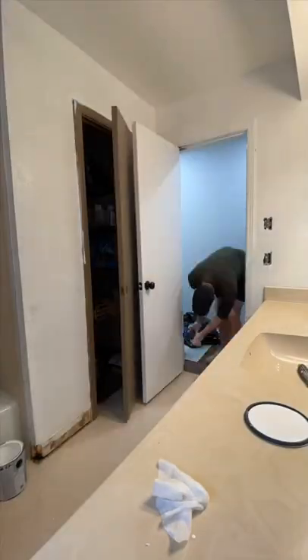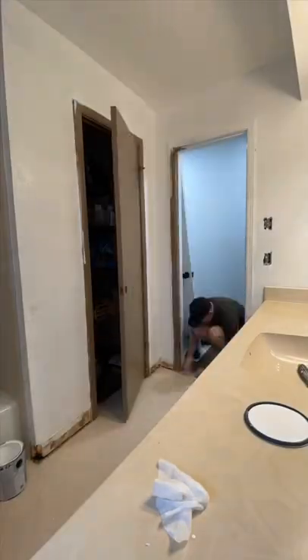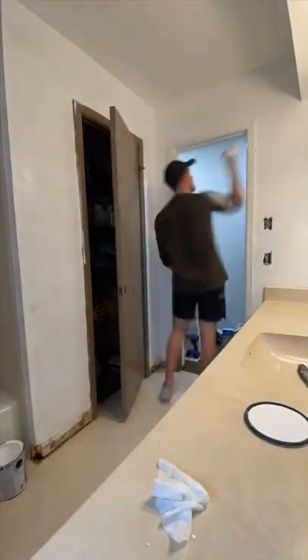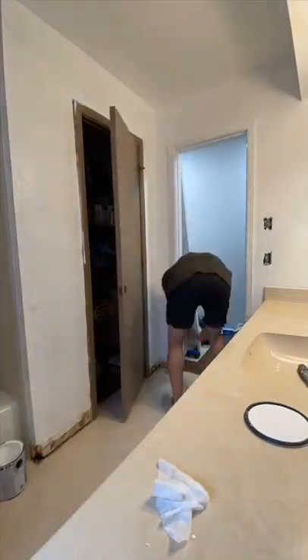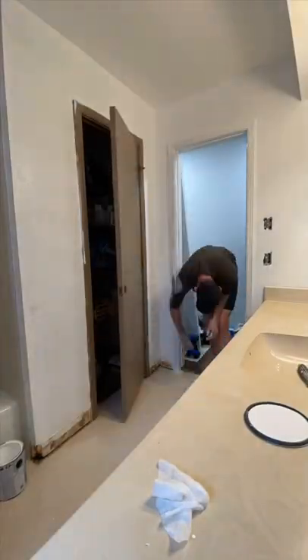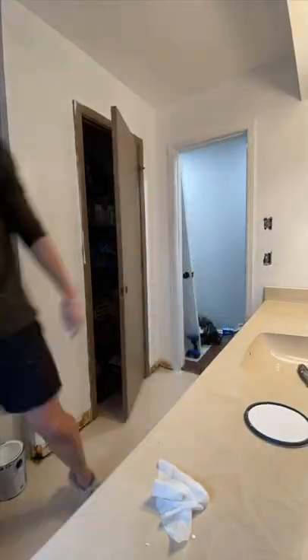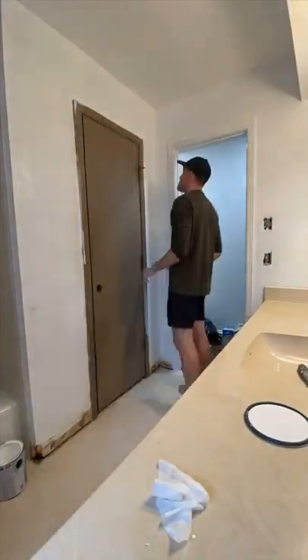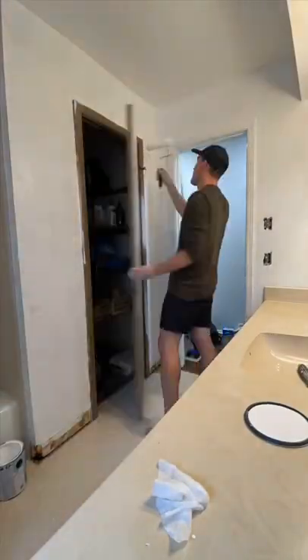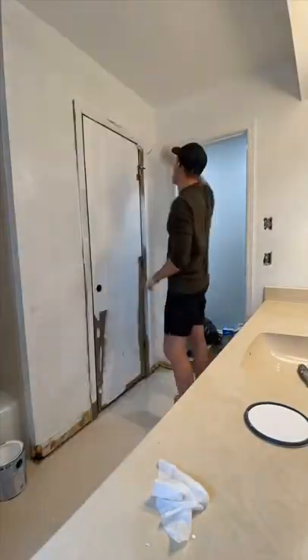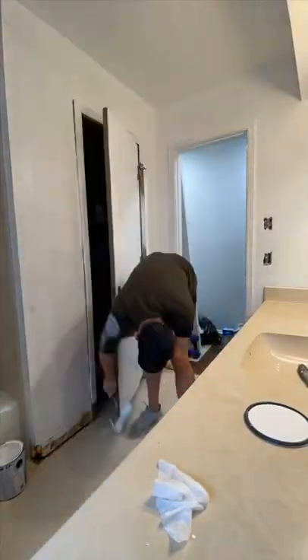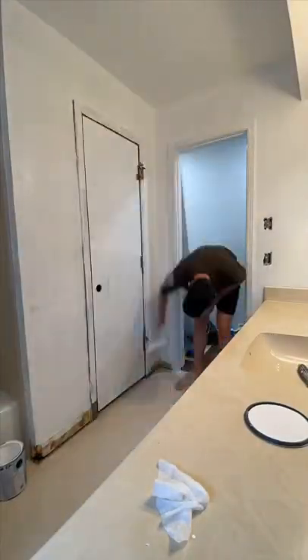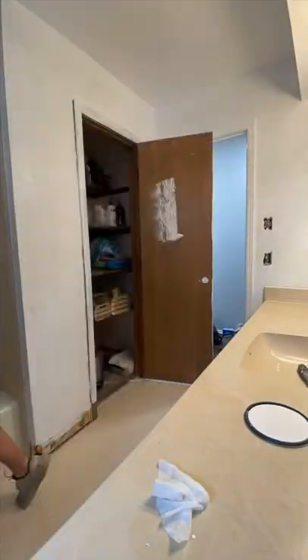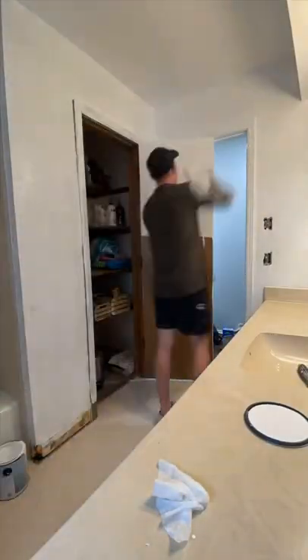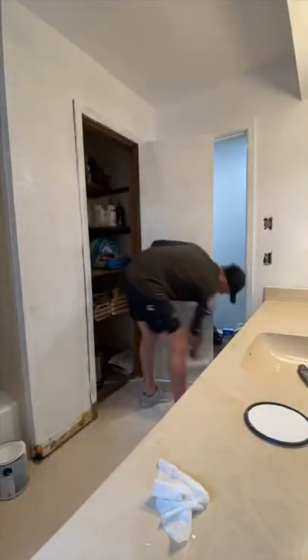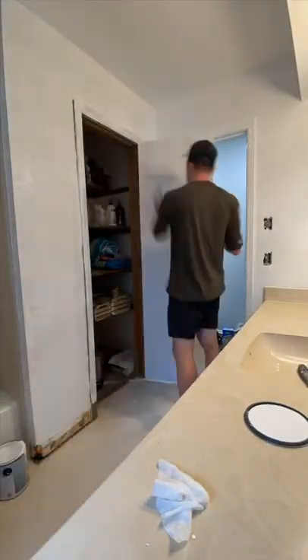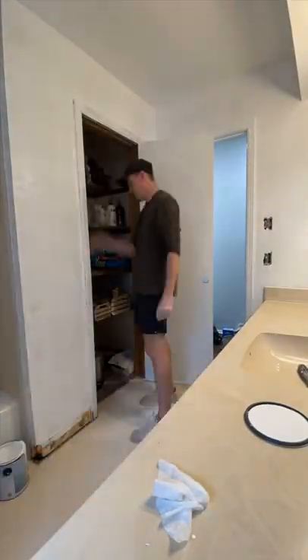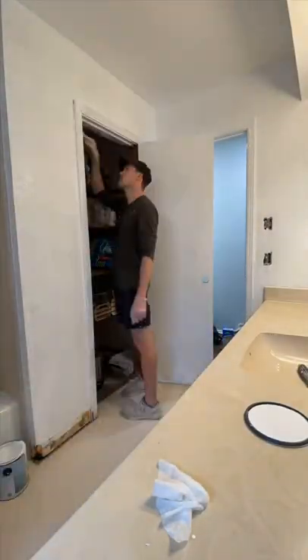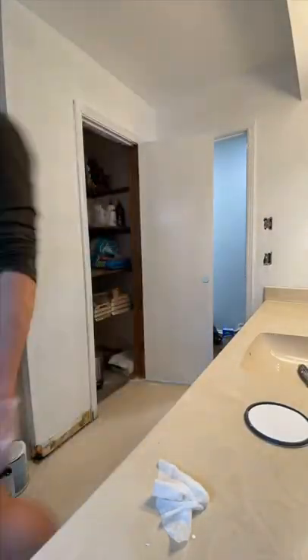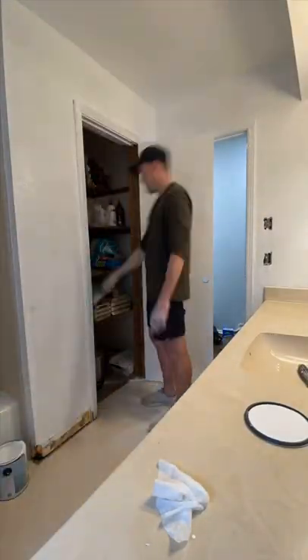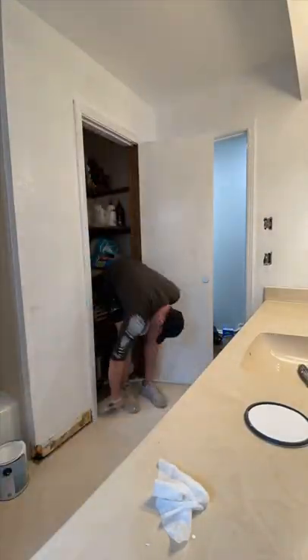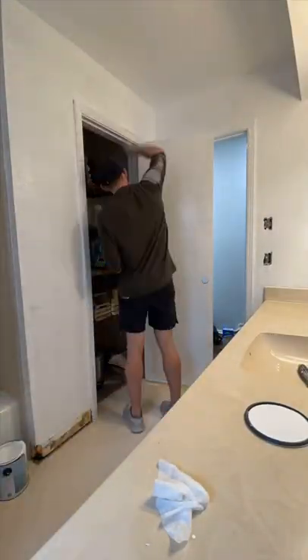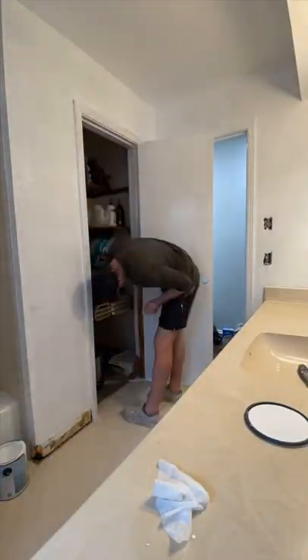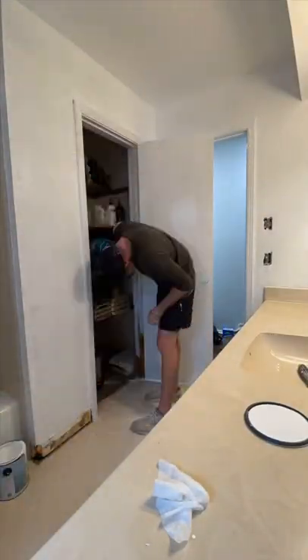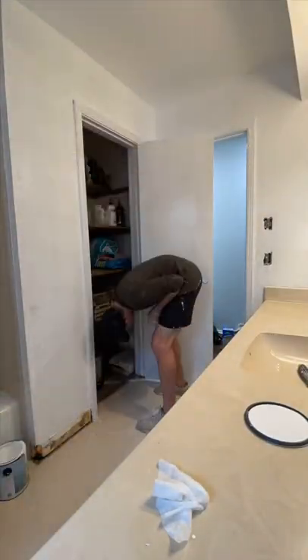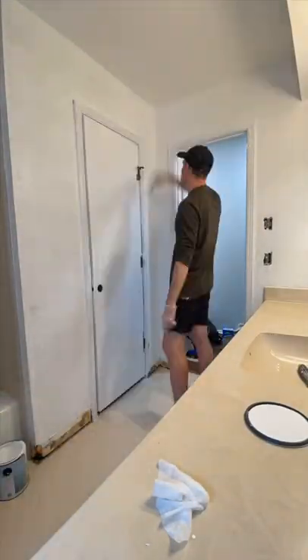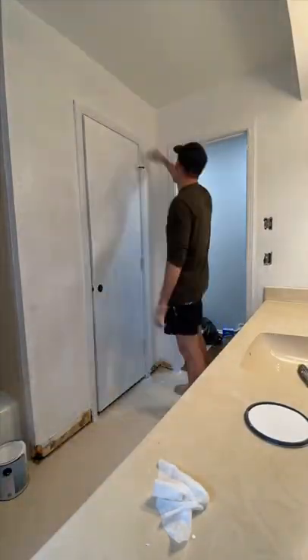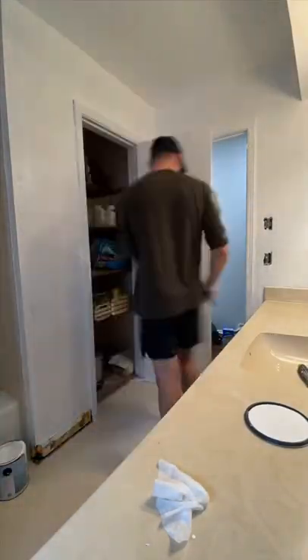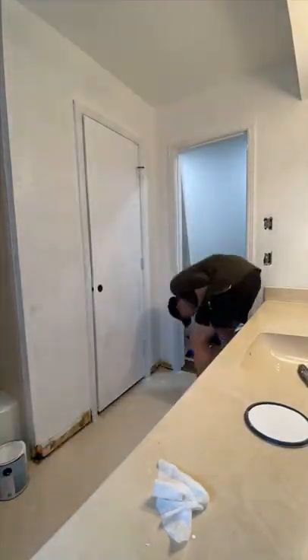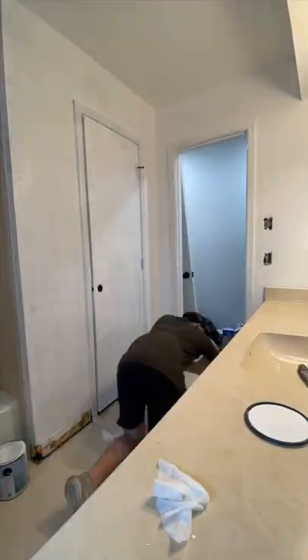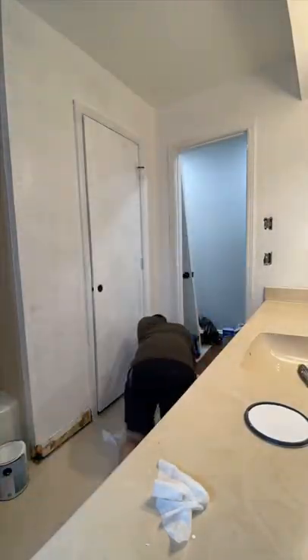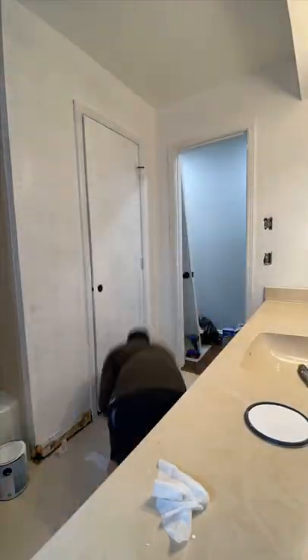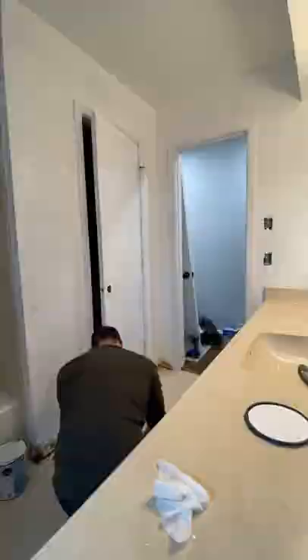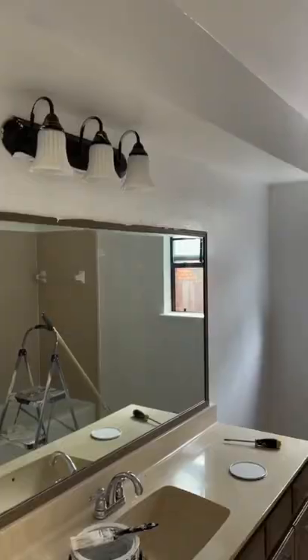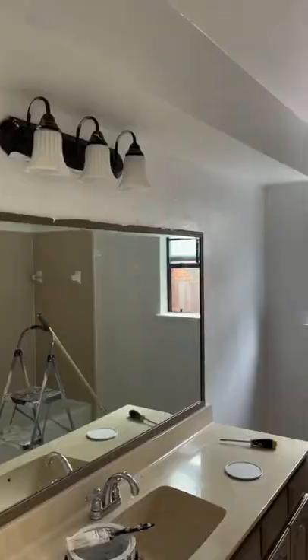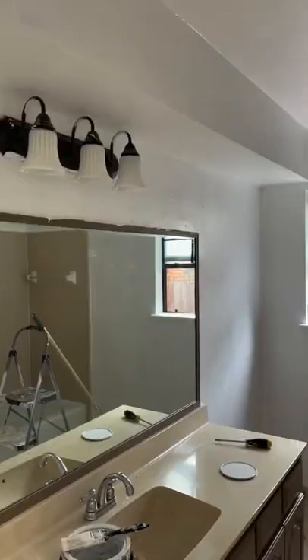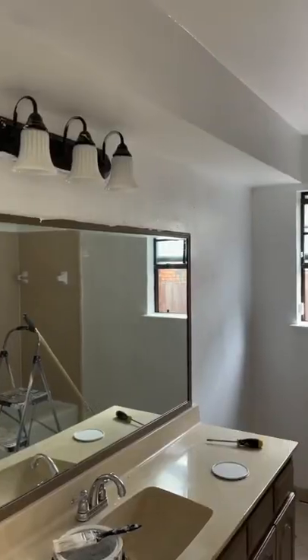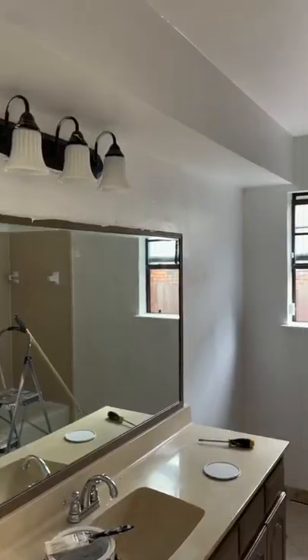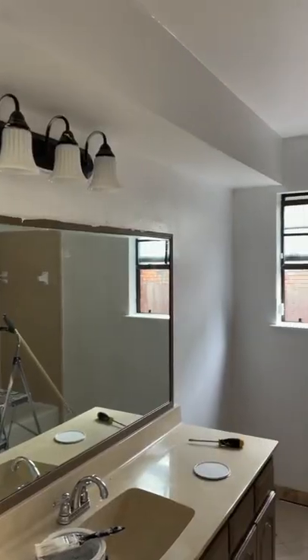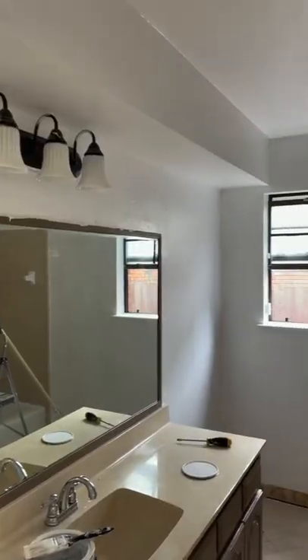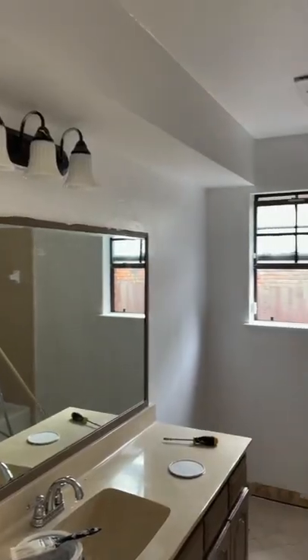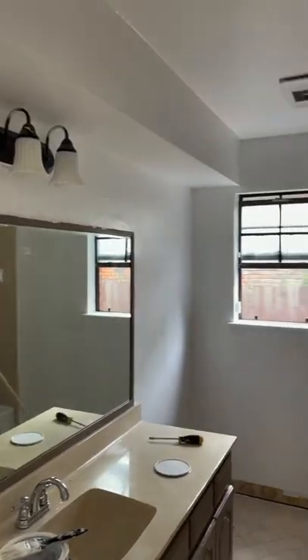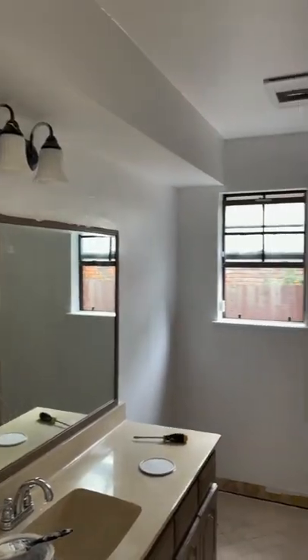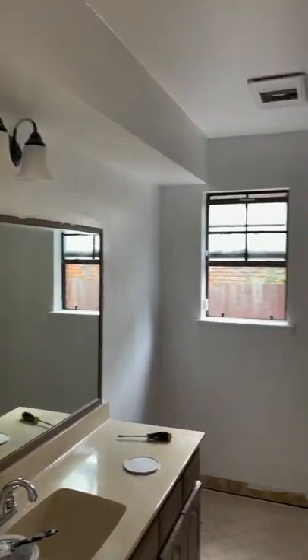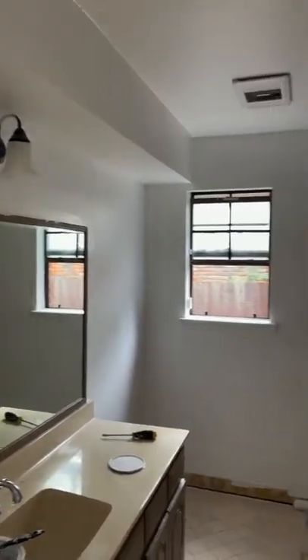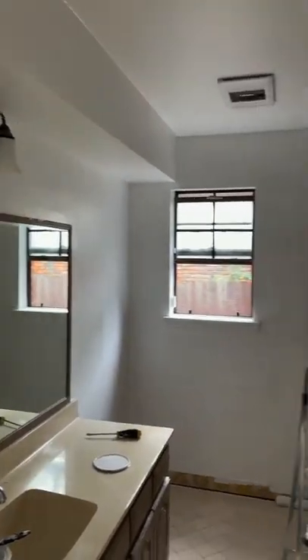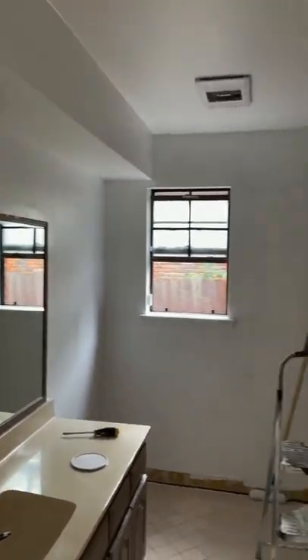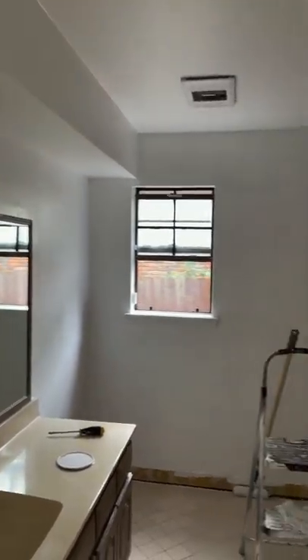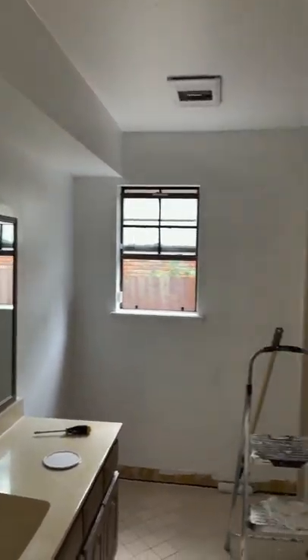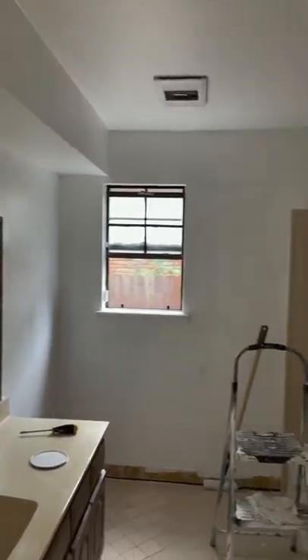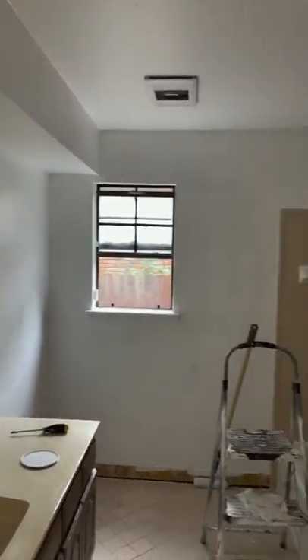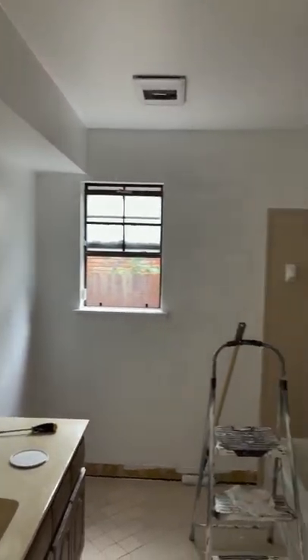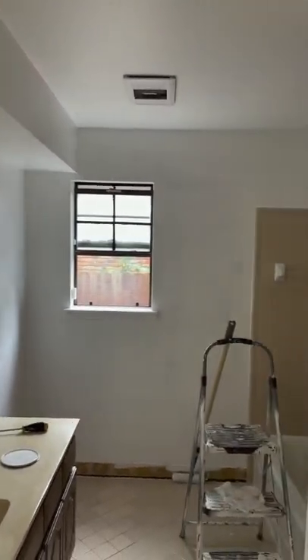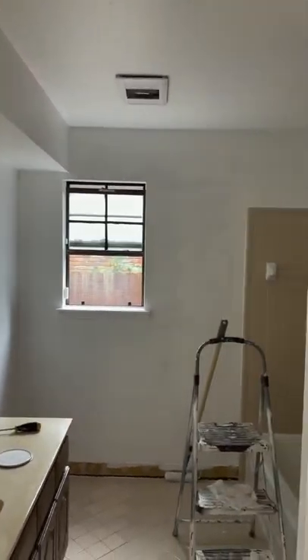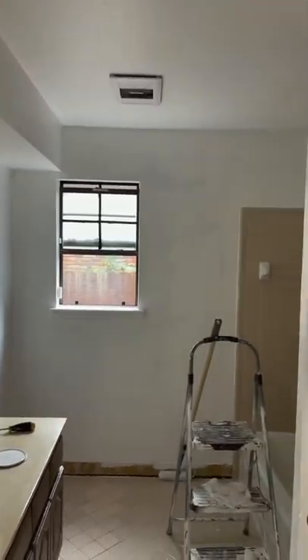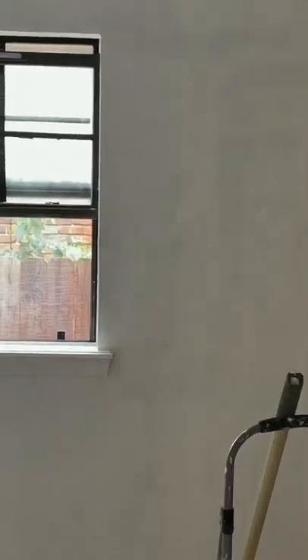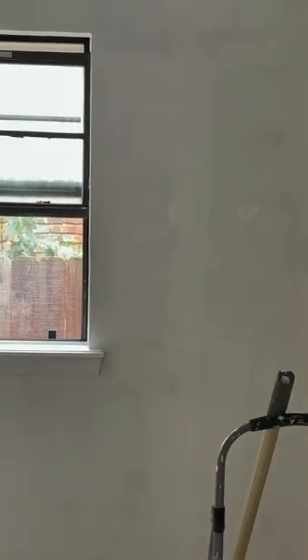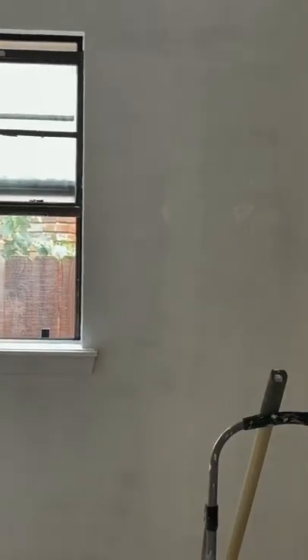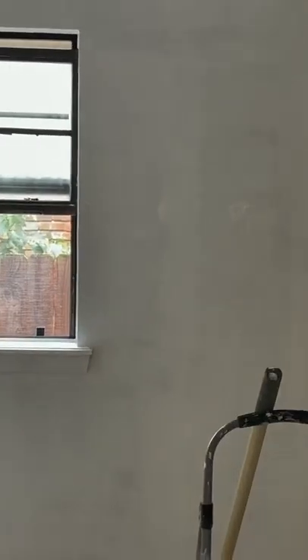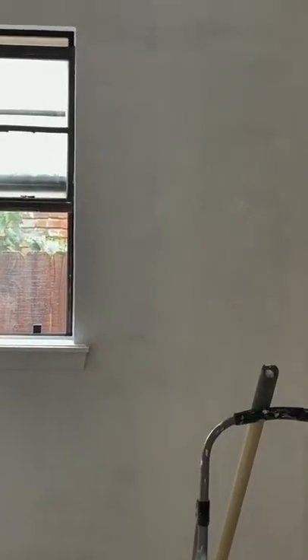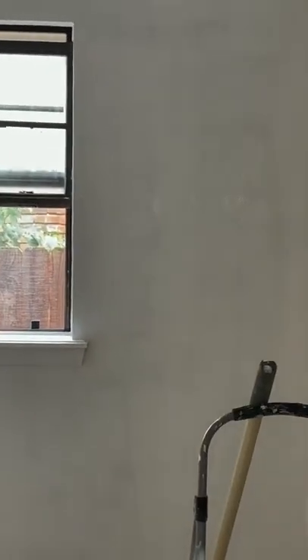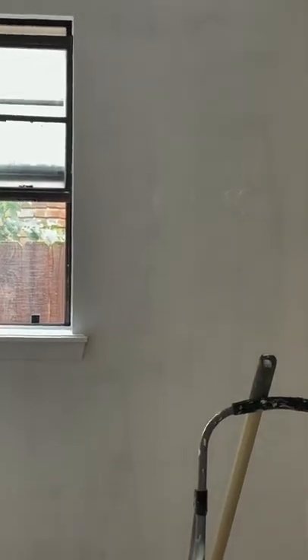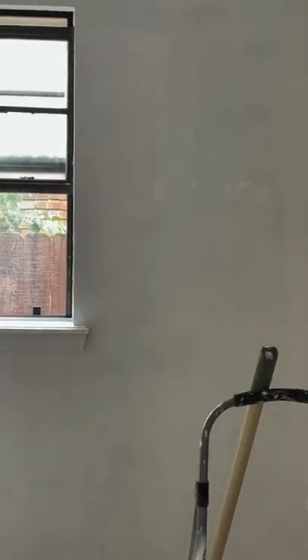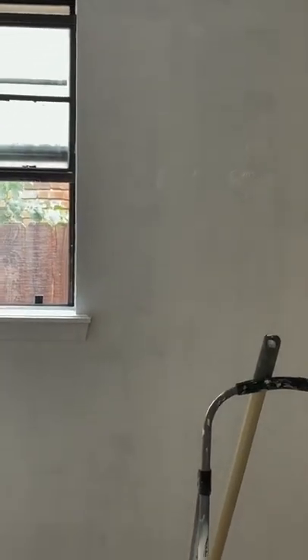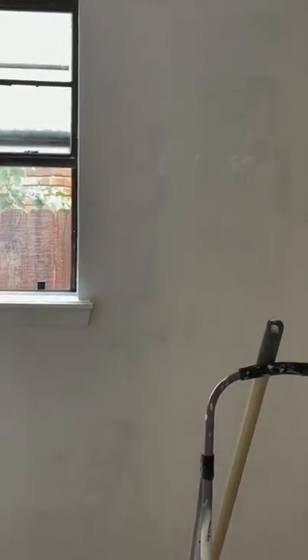But don't worry, both of those are going to be refinished. I'm working on the bathroom right now, but trust me, you're going to want to follow because this bathroom is going to look incredible when it's done.